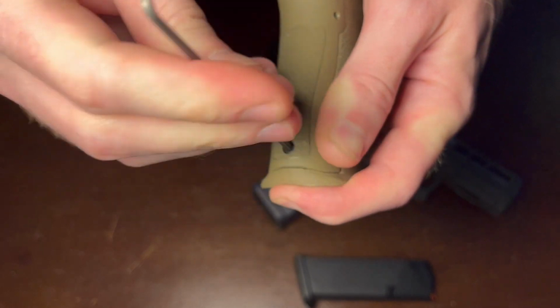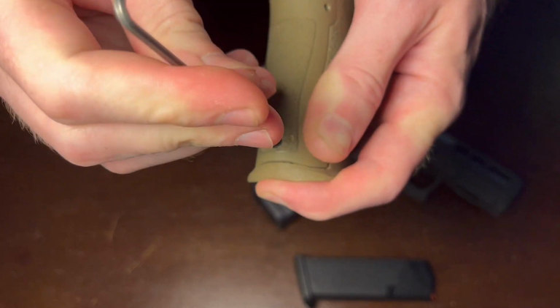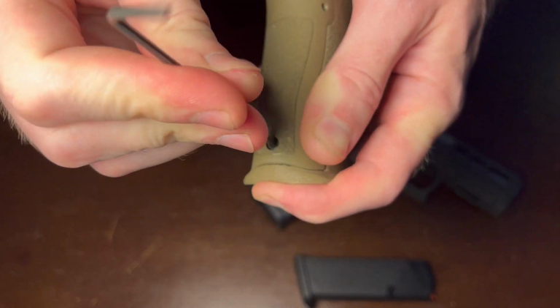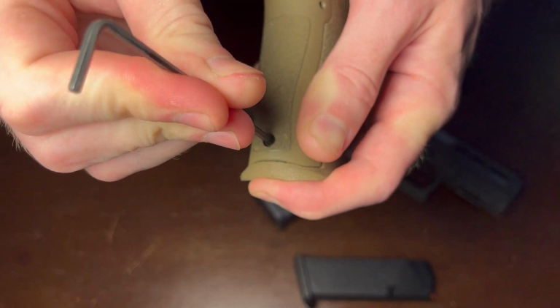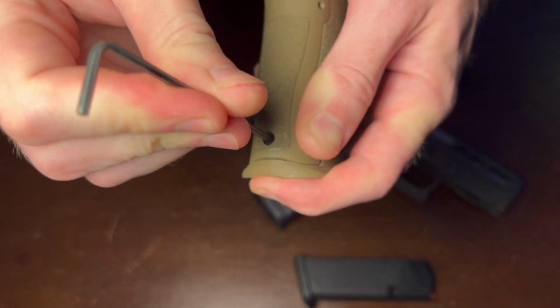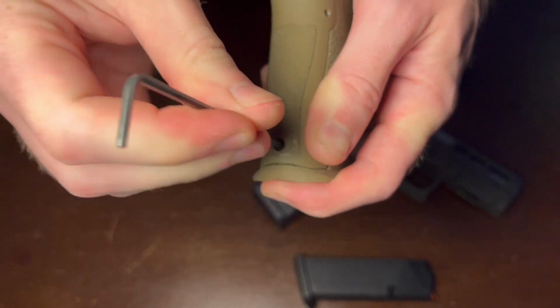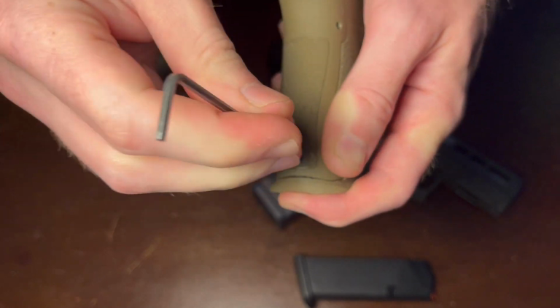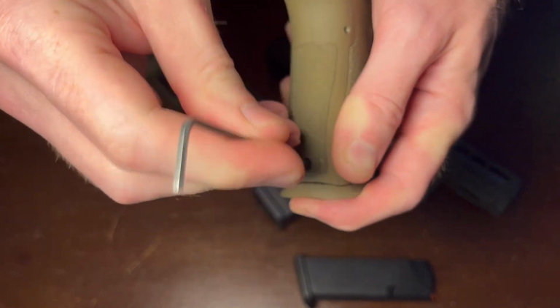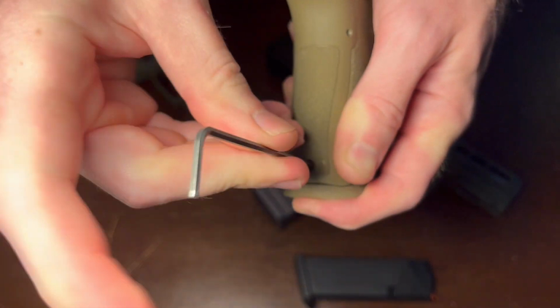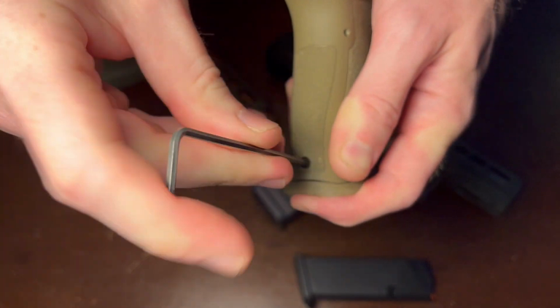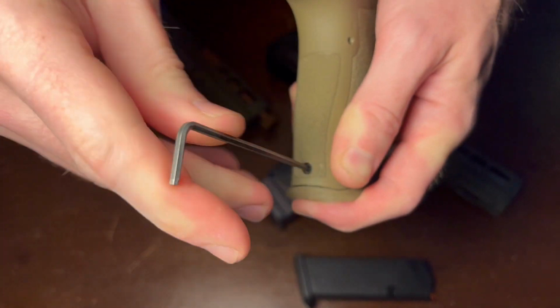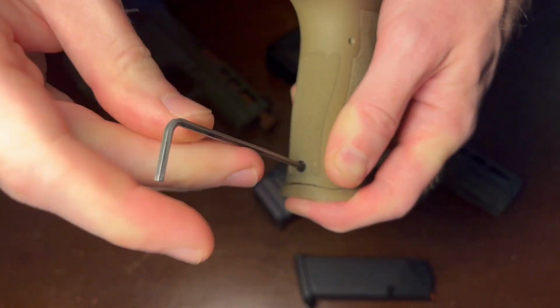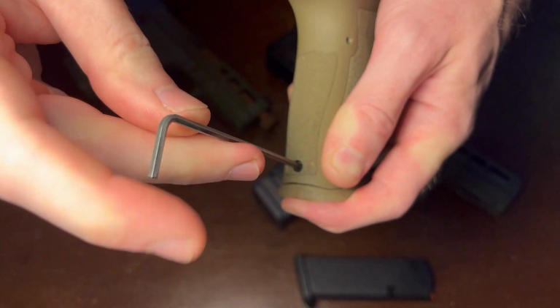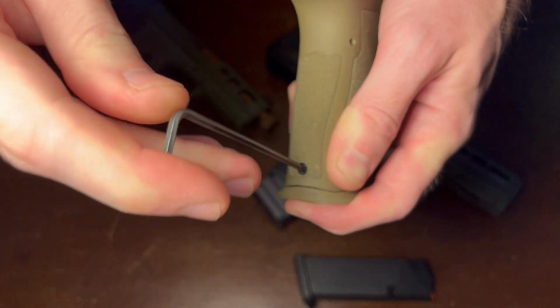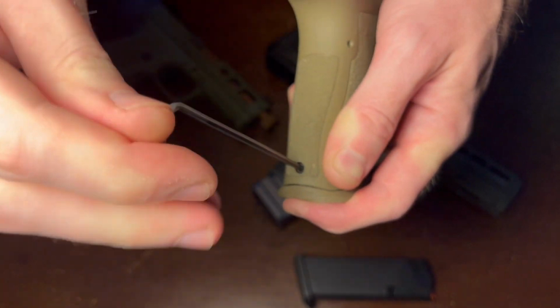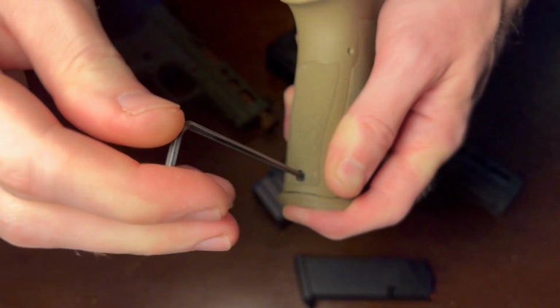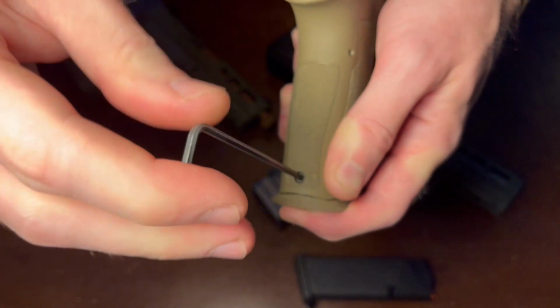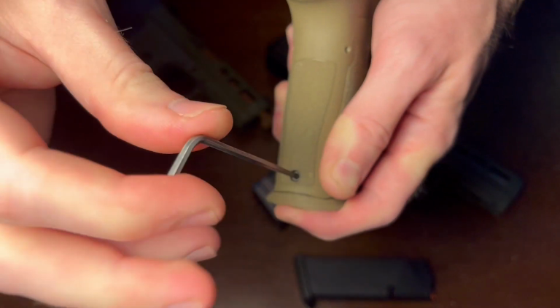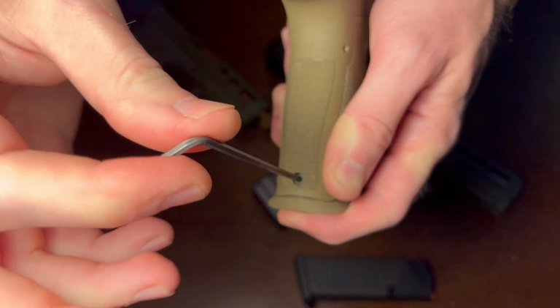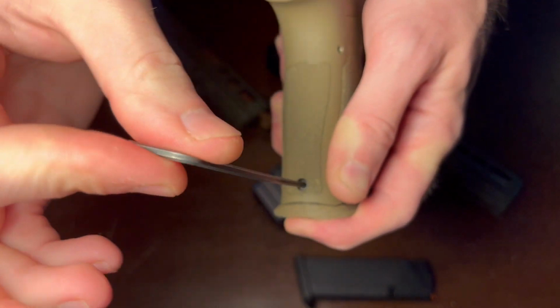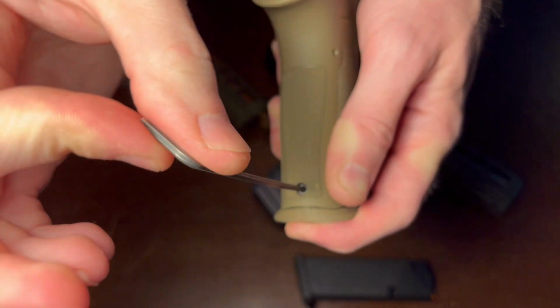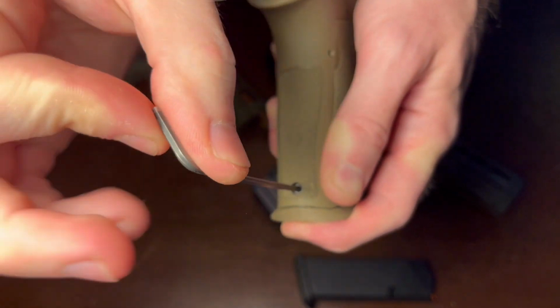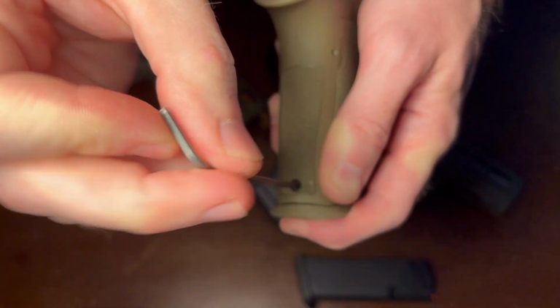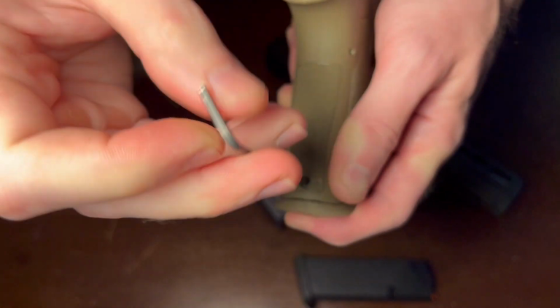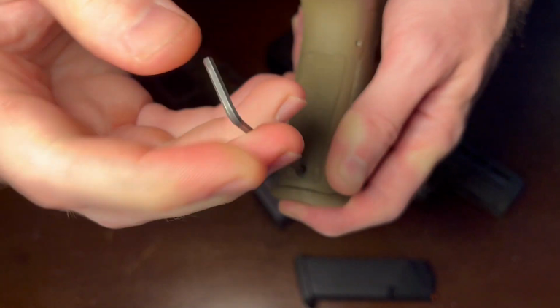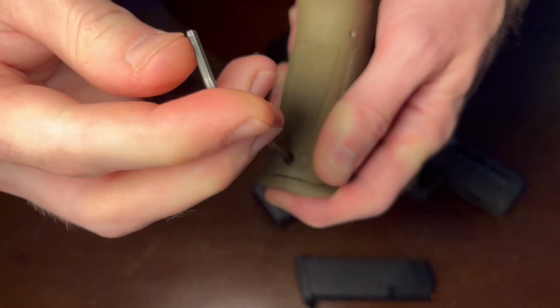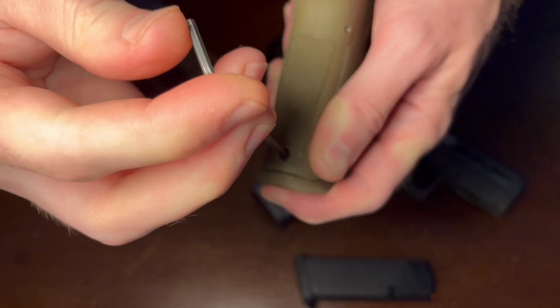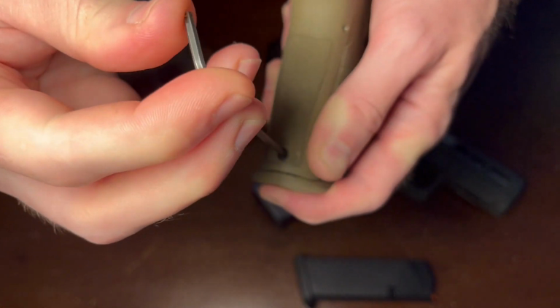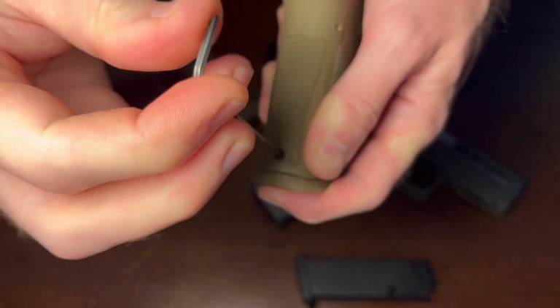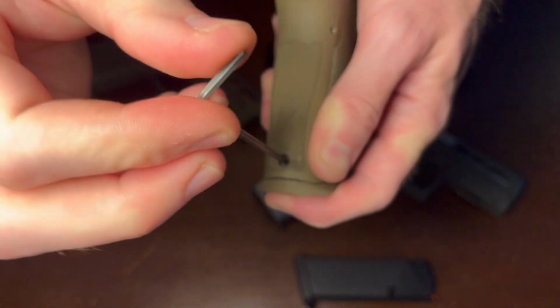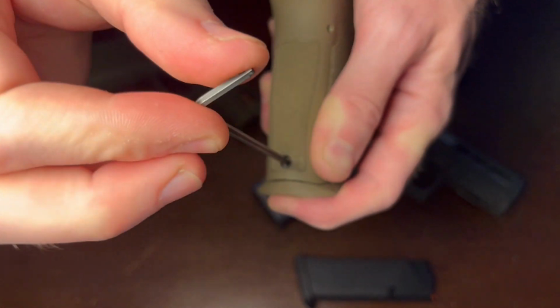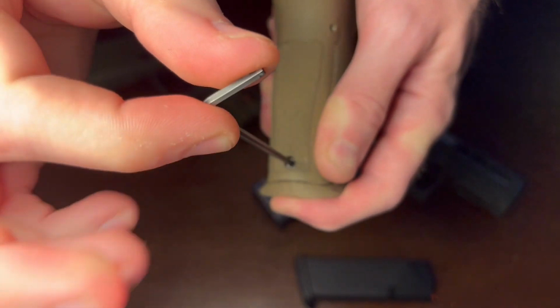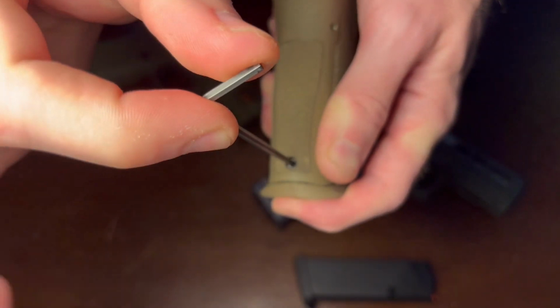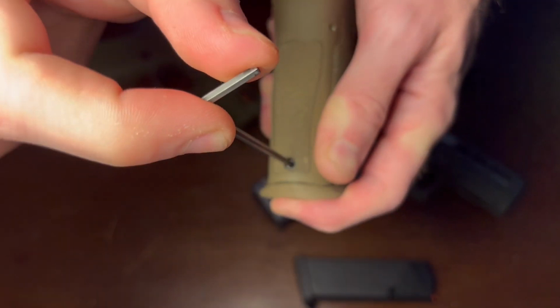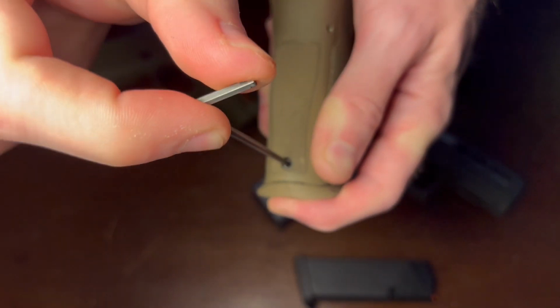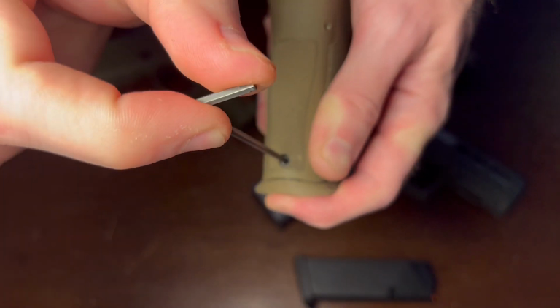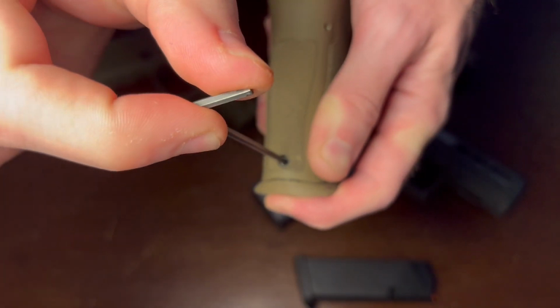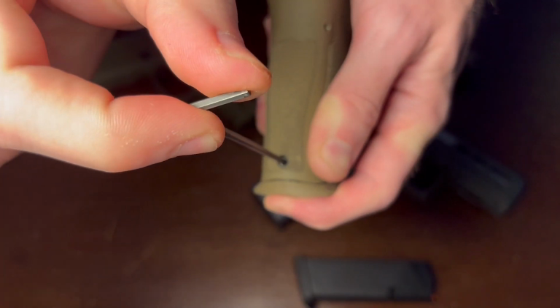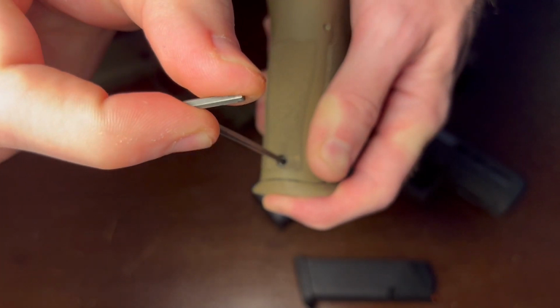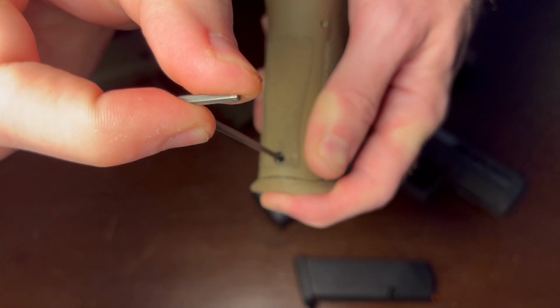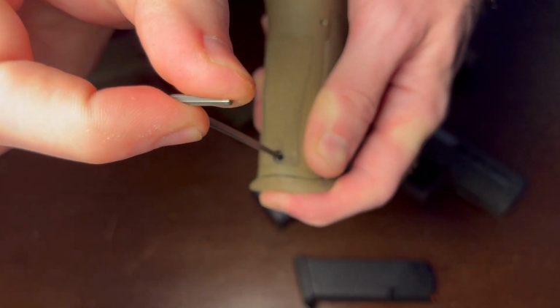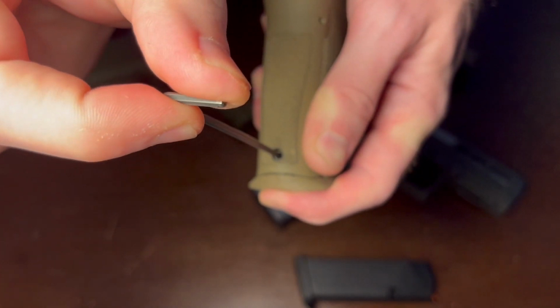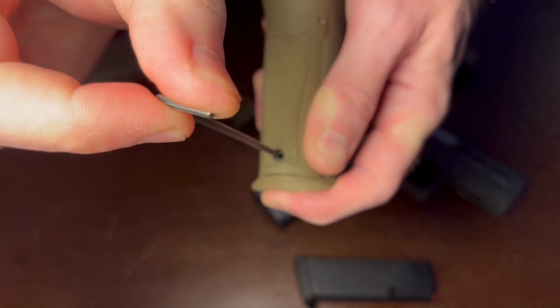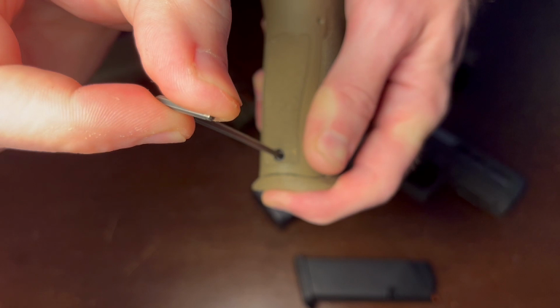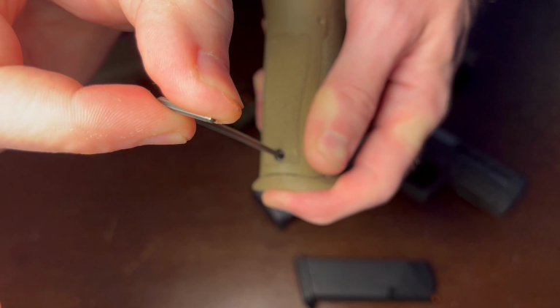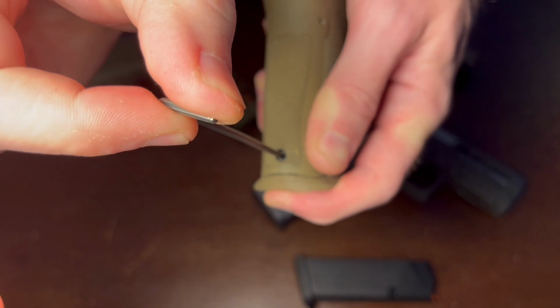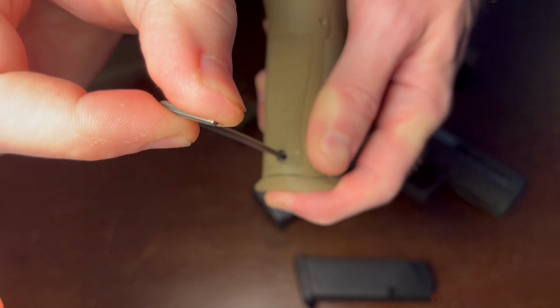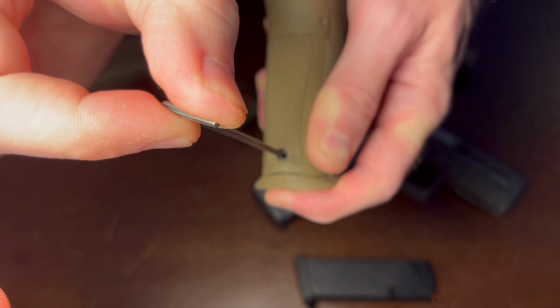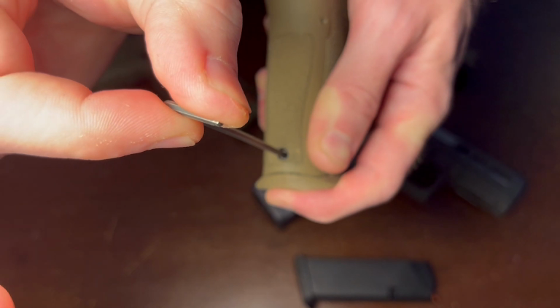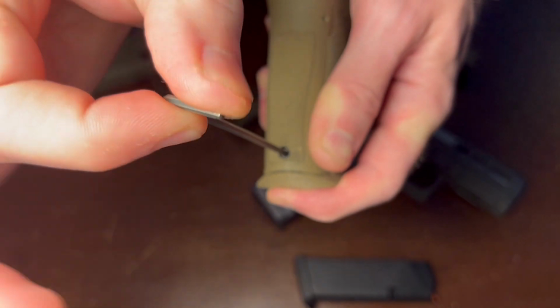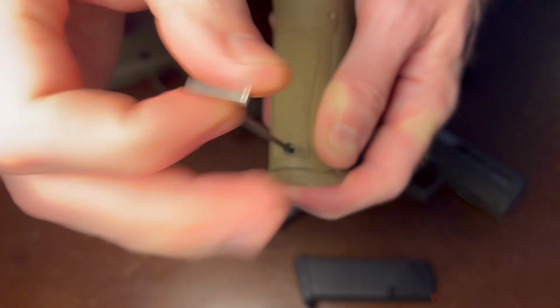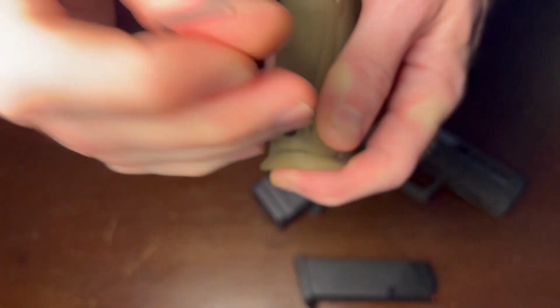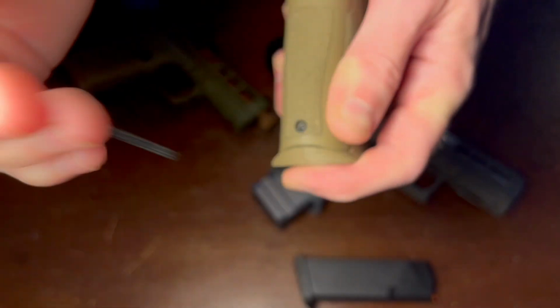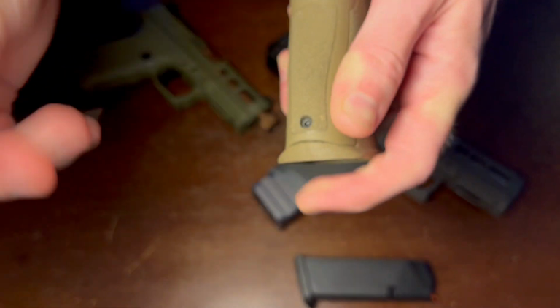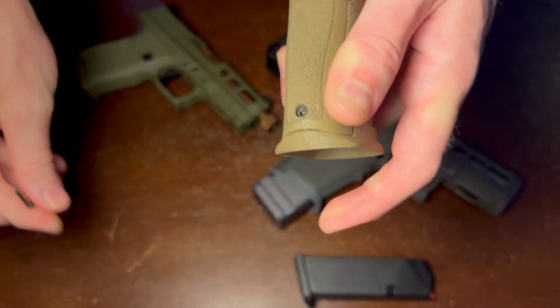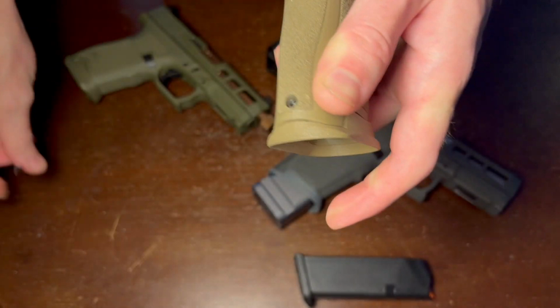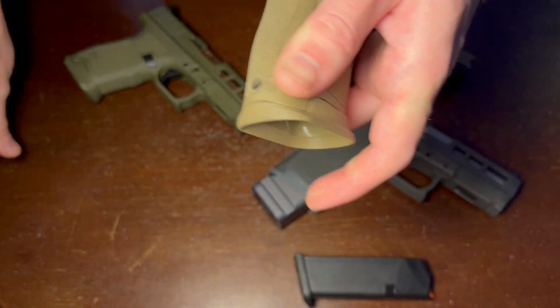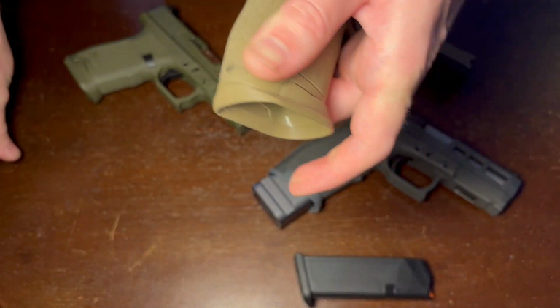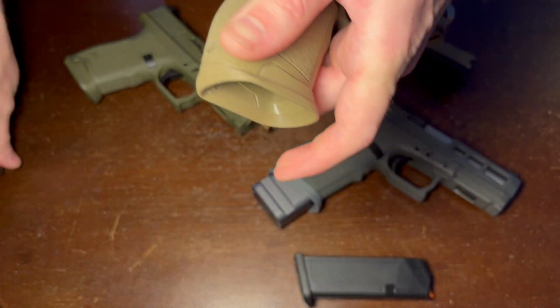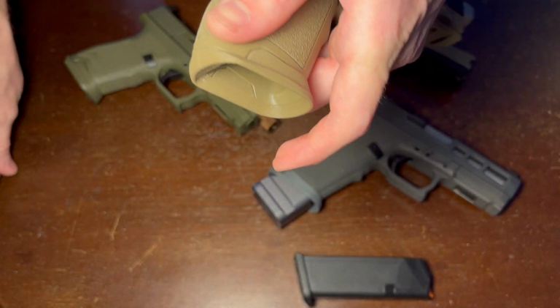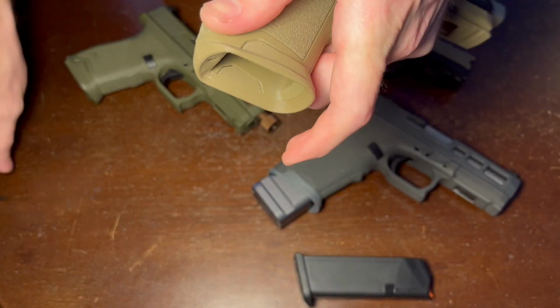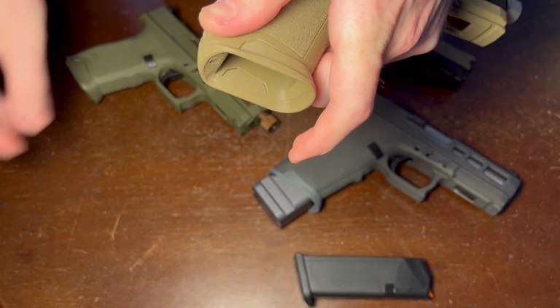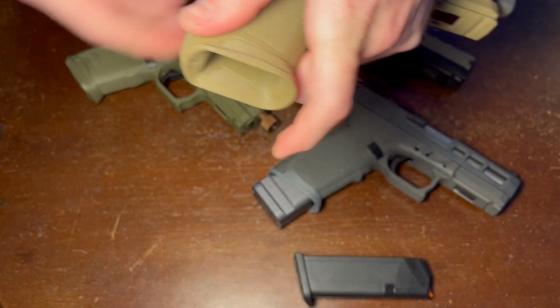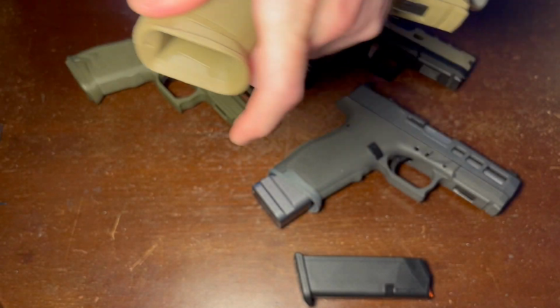Just take it down until it touches, just until it bottoms out, and then you're set. Do not over-tighten, as you will strip it out.